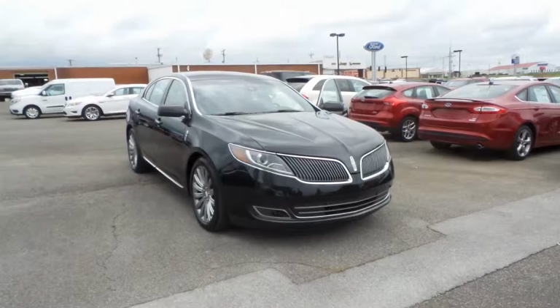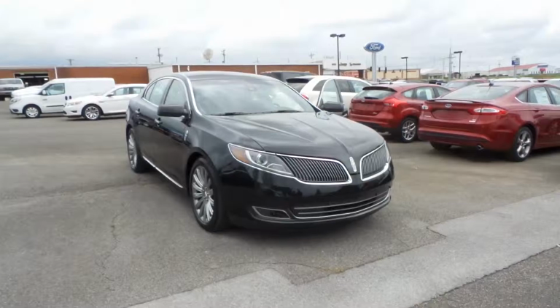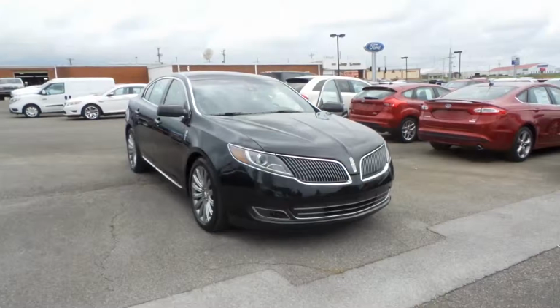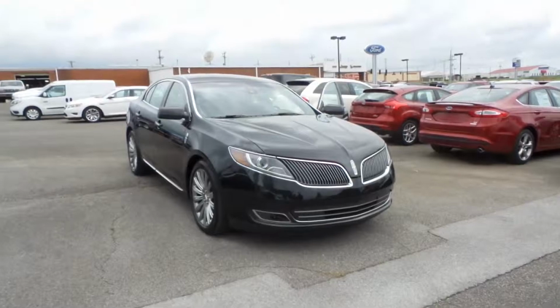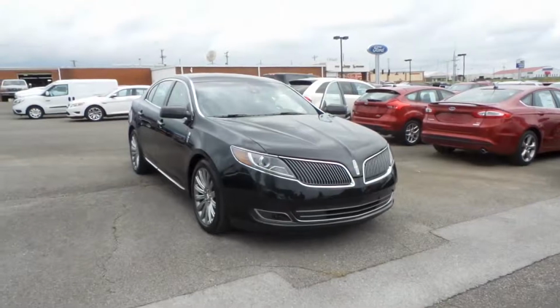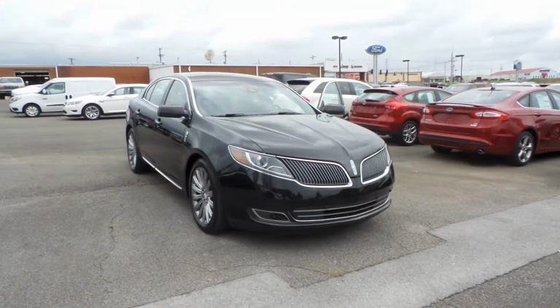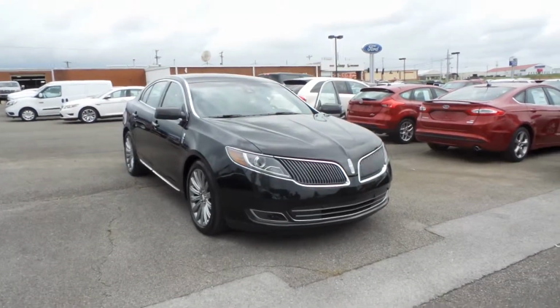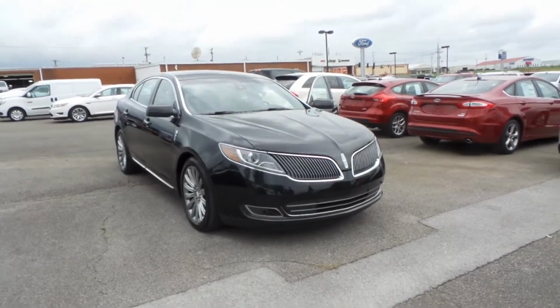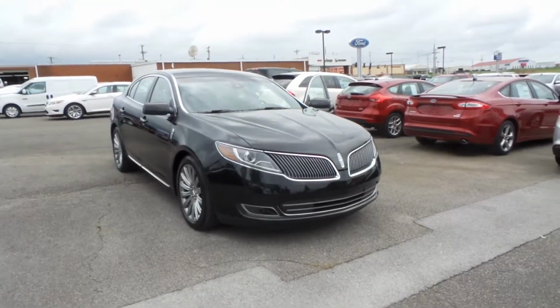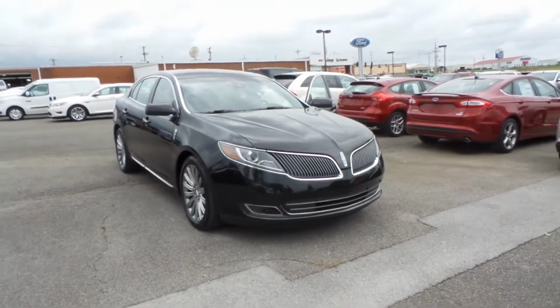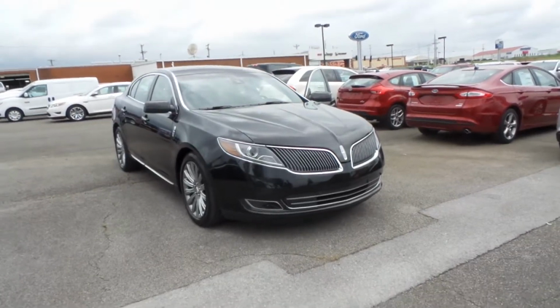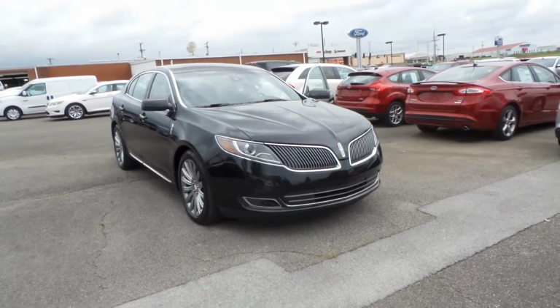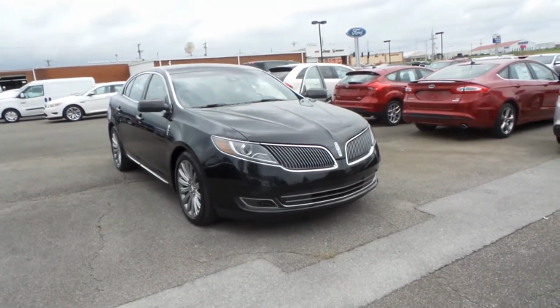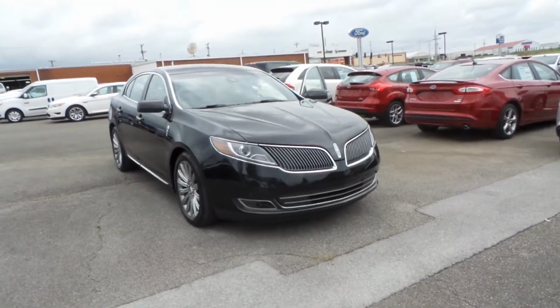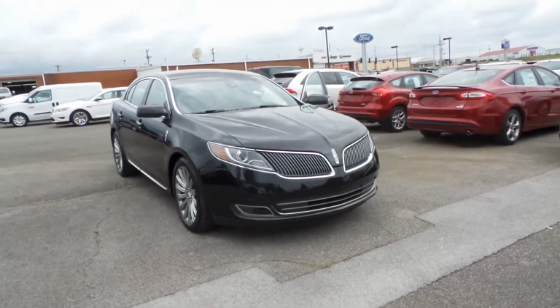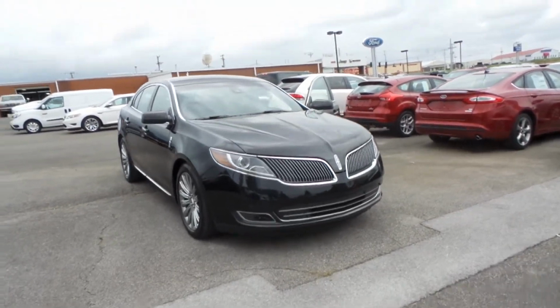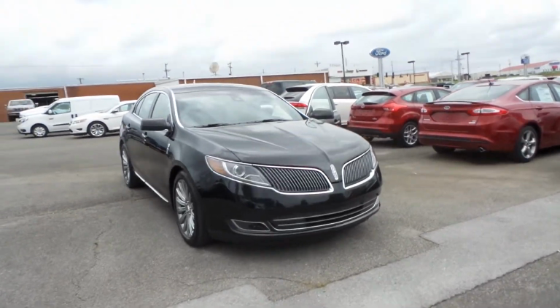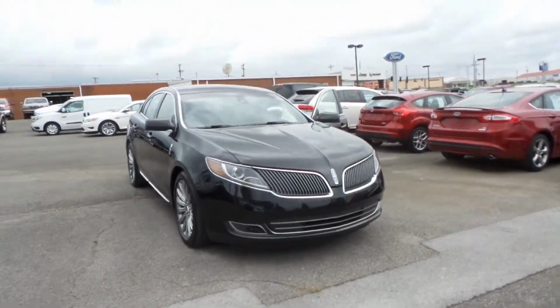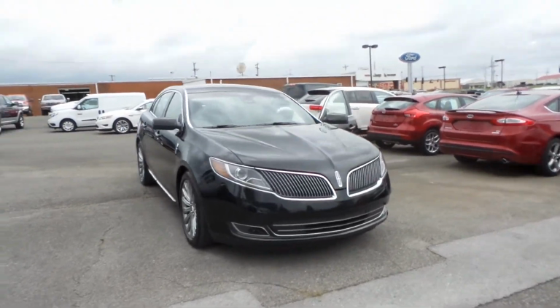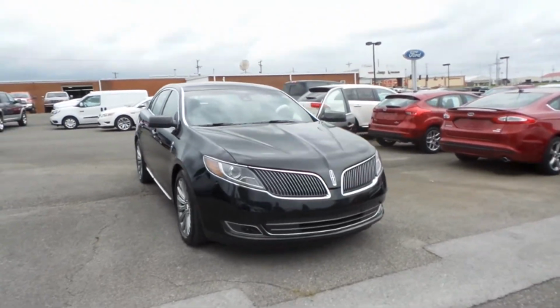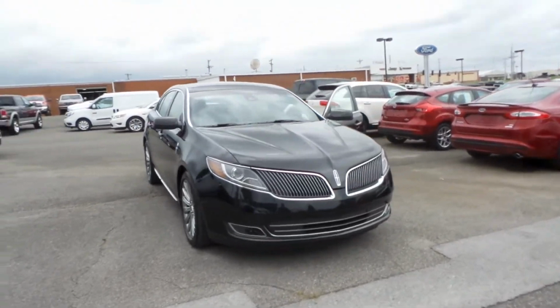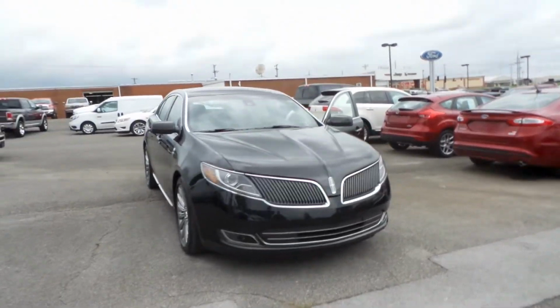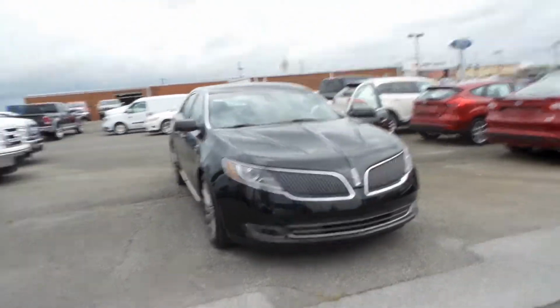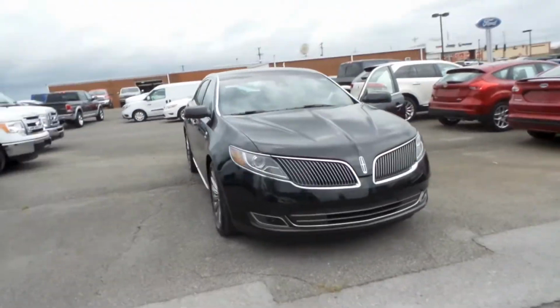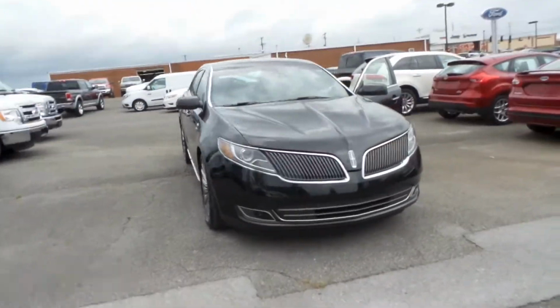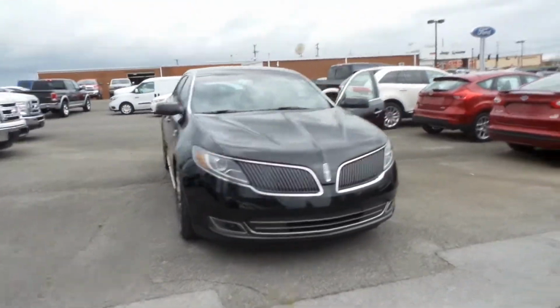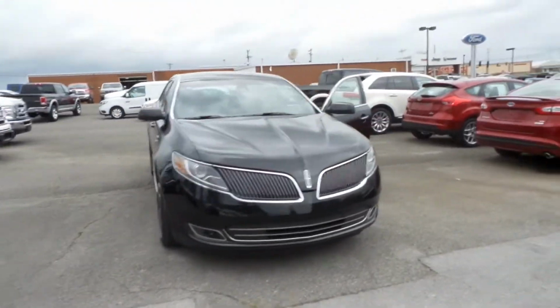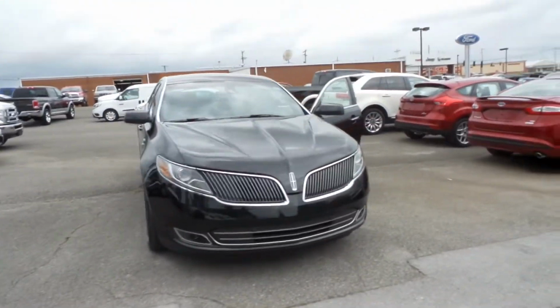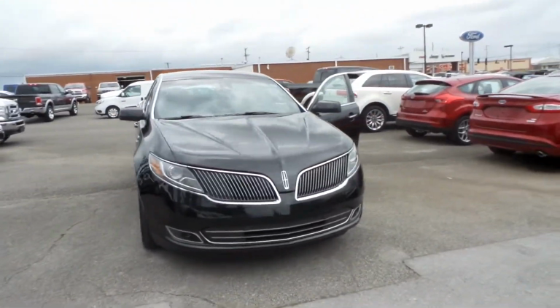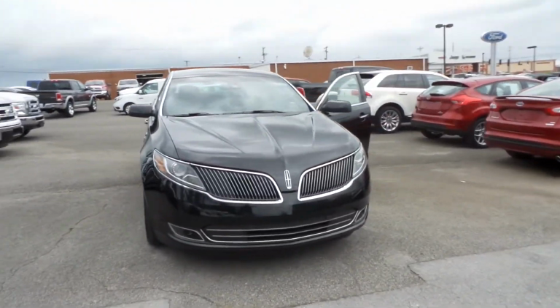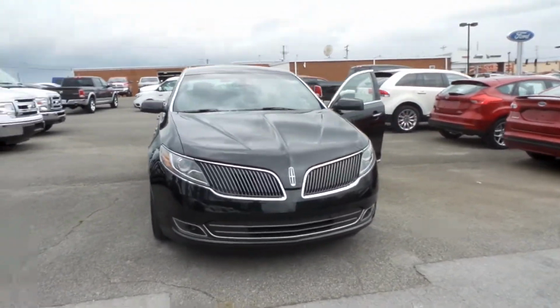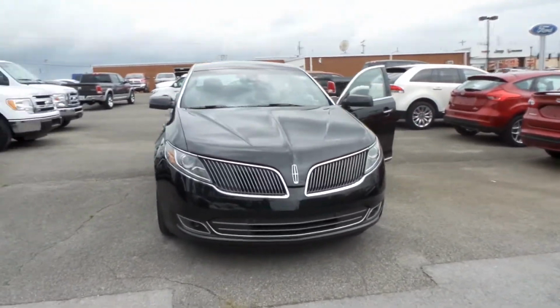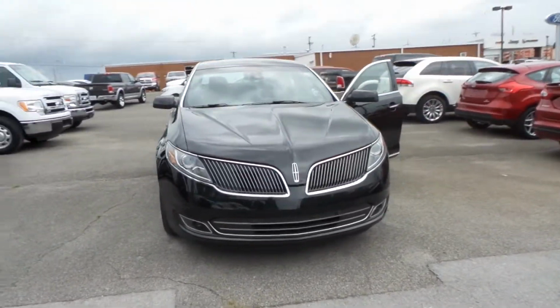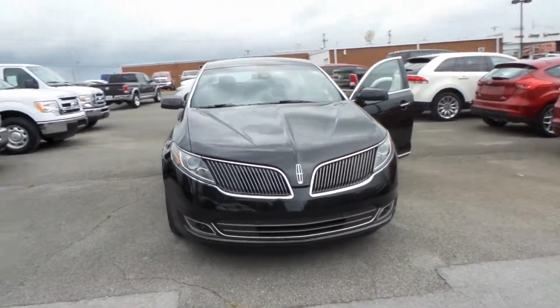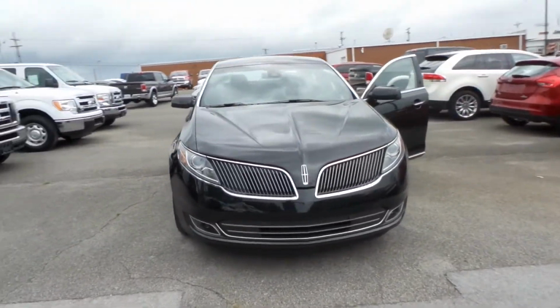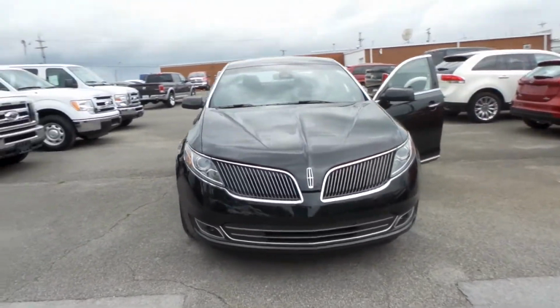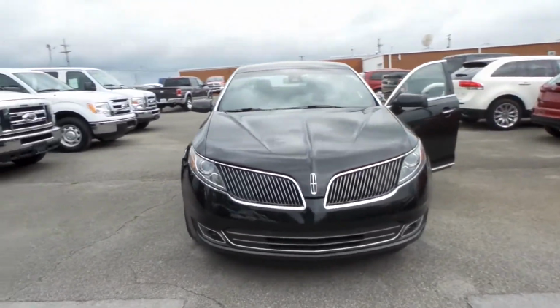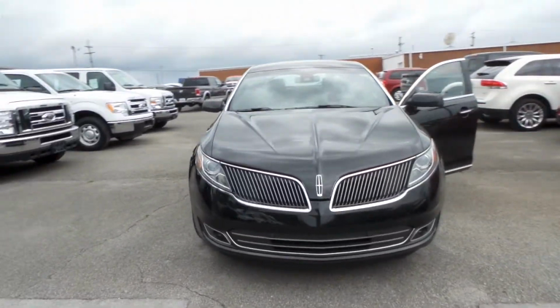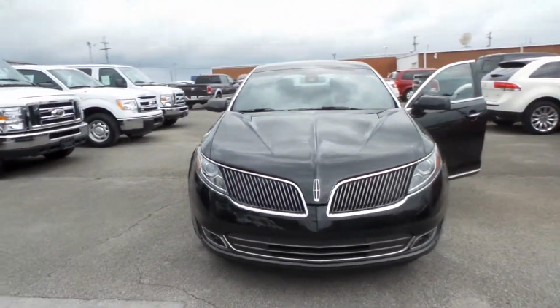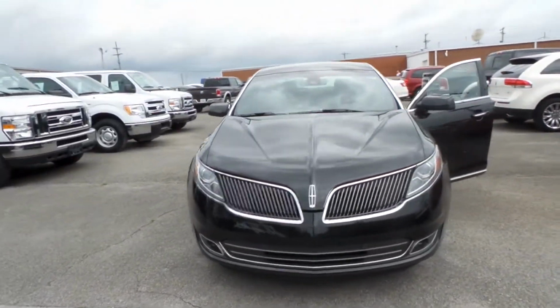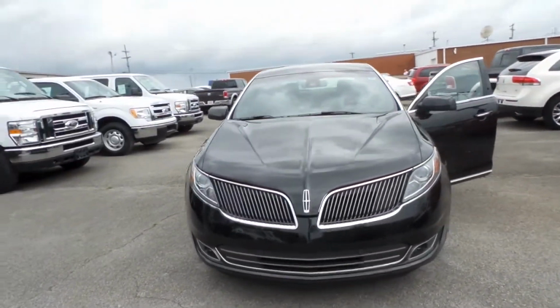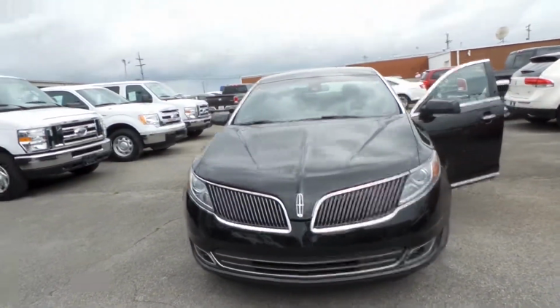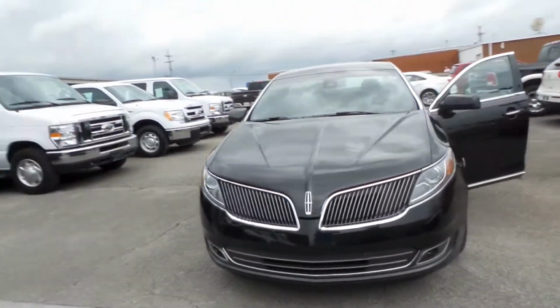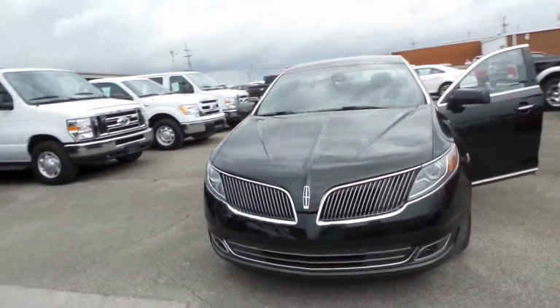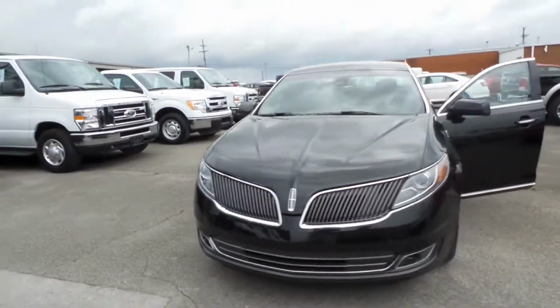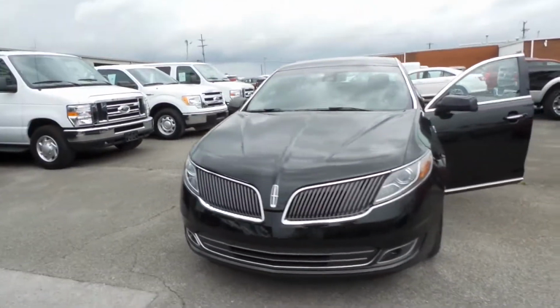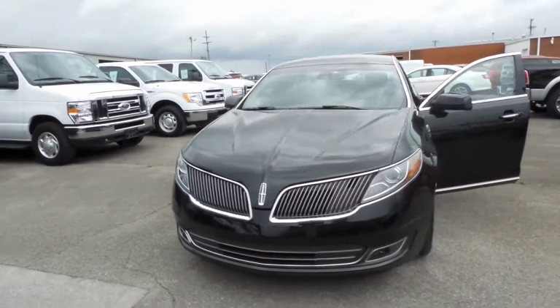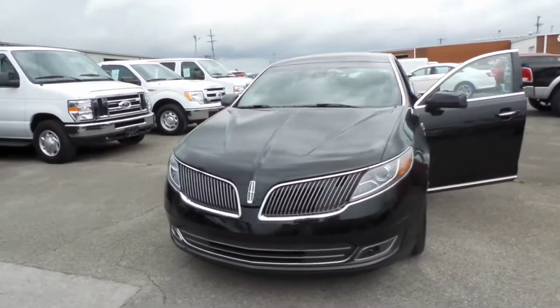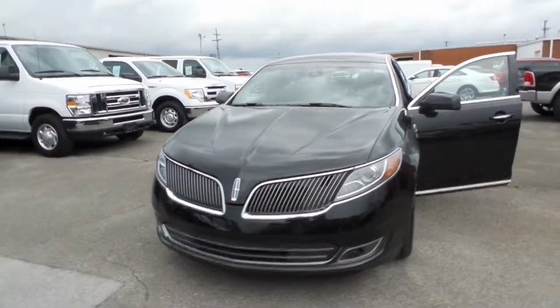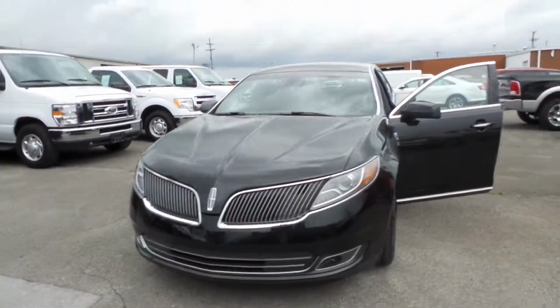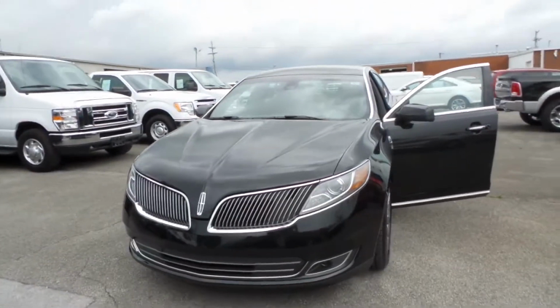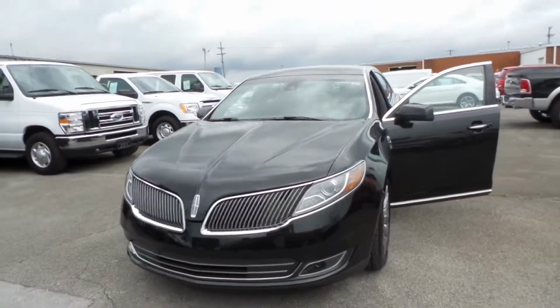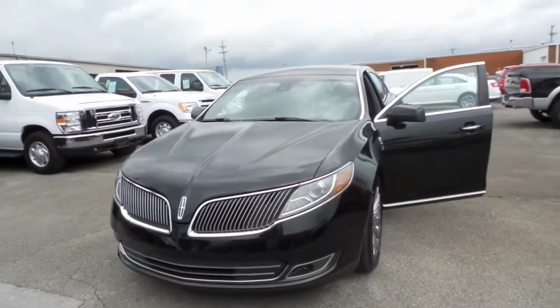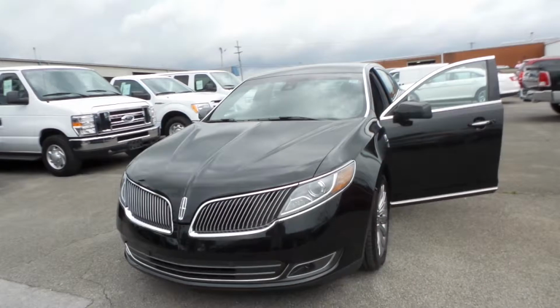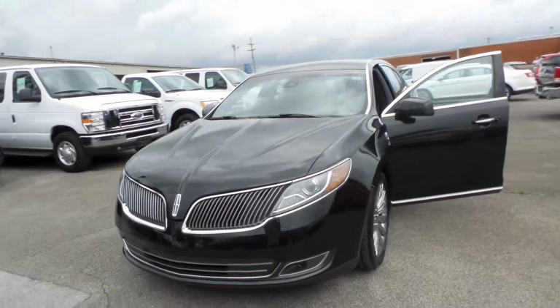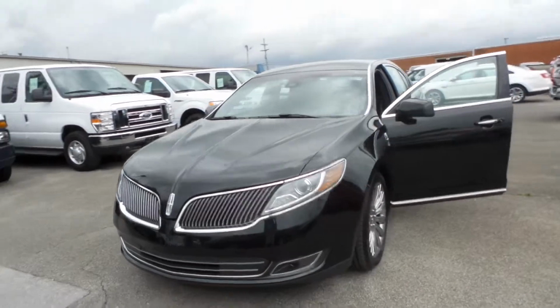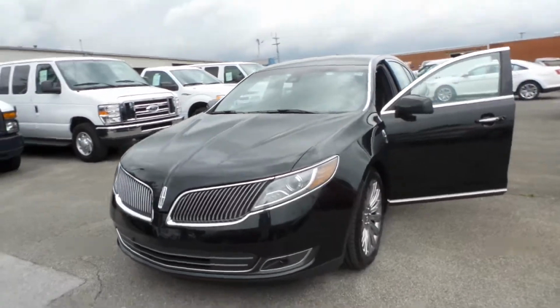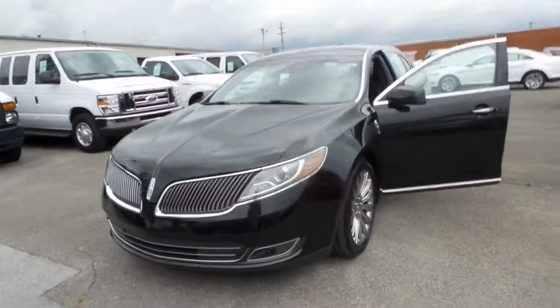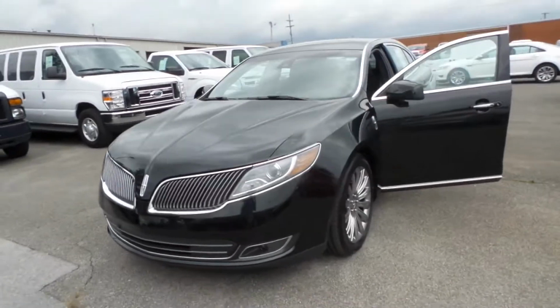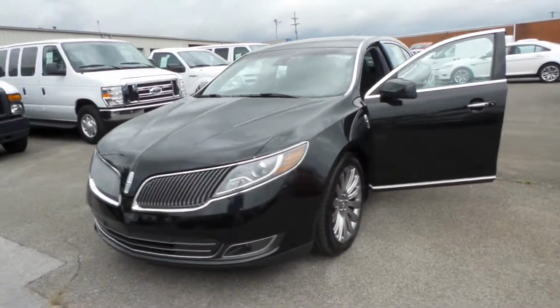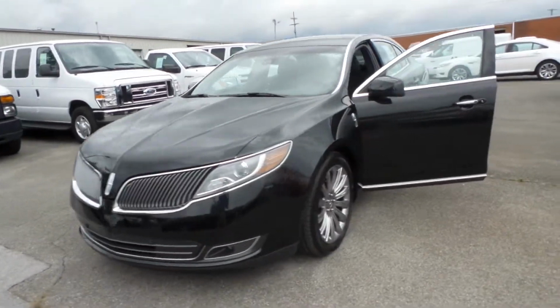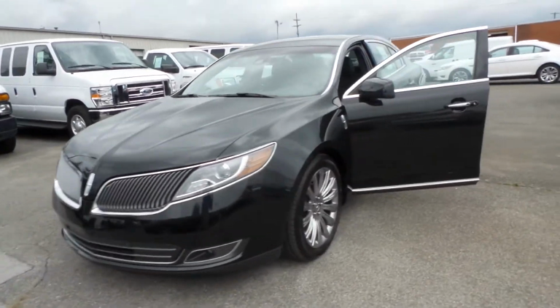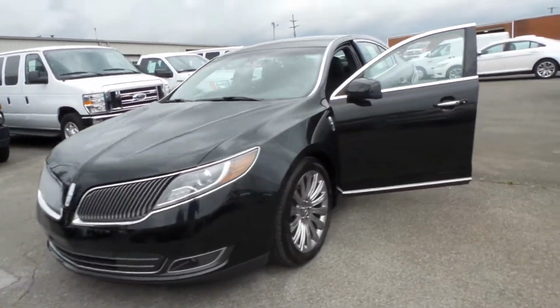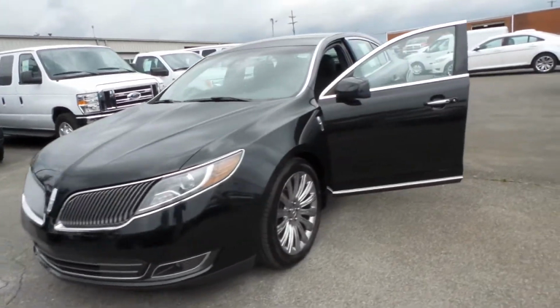Welcome back to Hunt Auto guys. Today we're going to be checking out this 2013 black pre-owned Lincoln MKS.